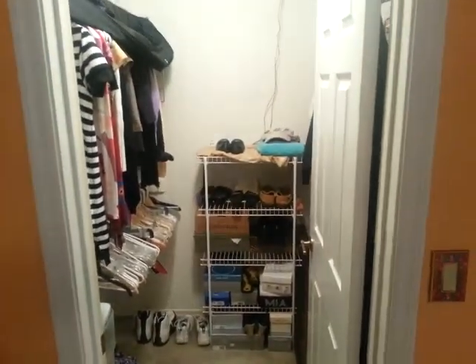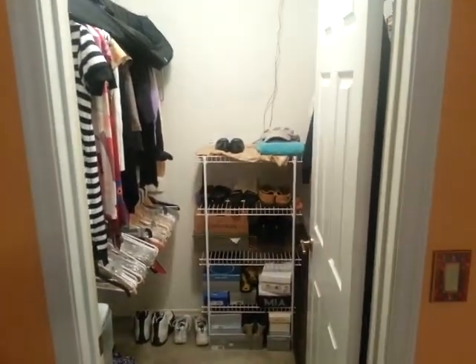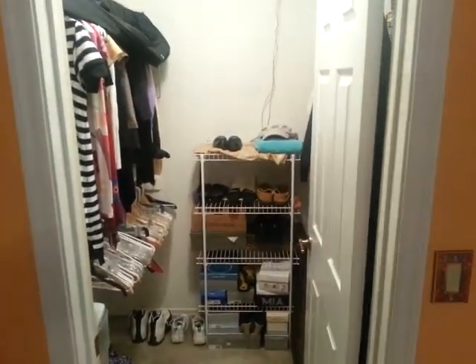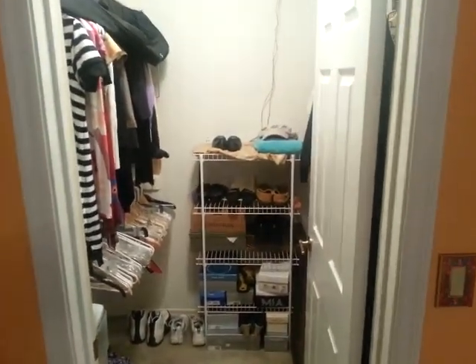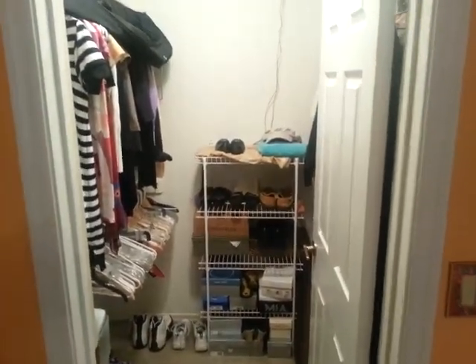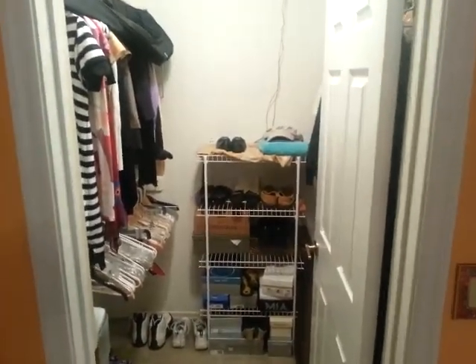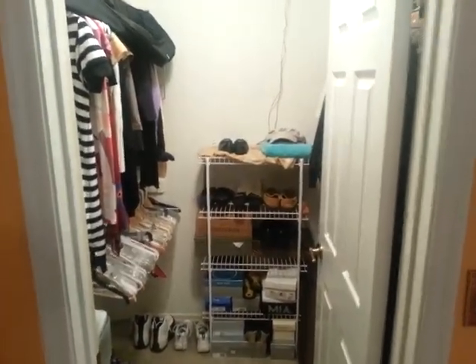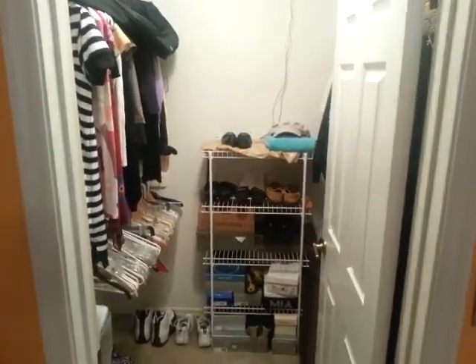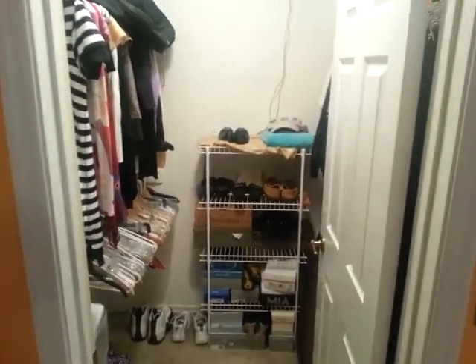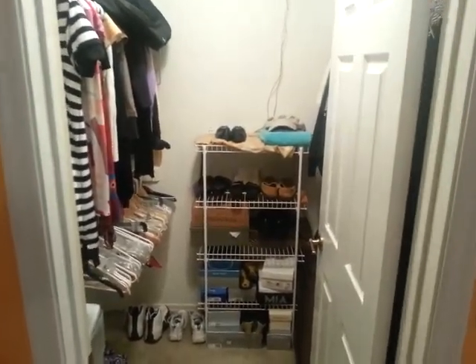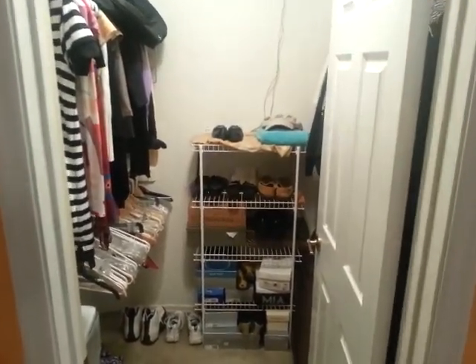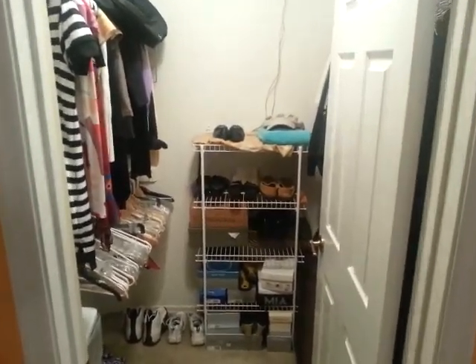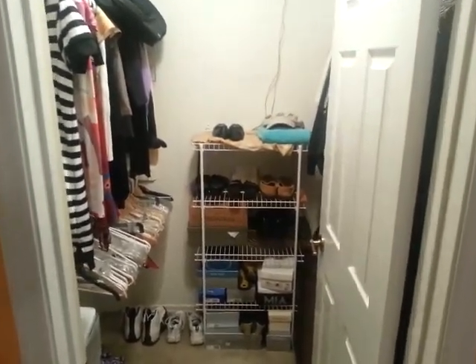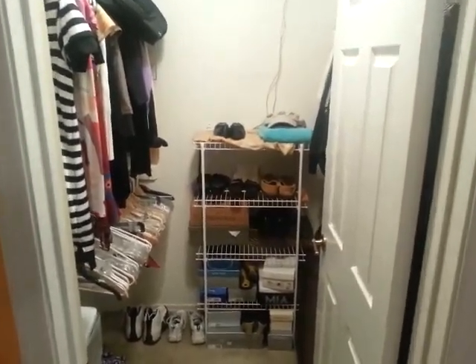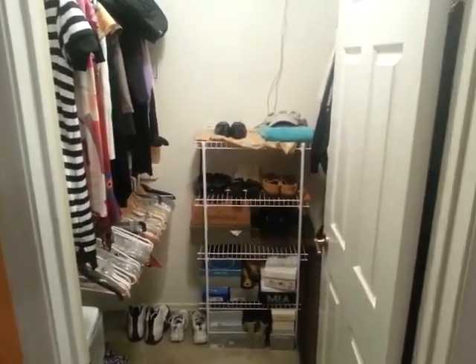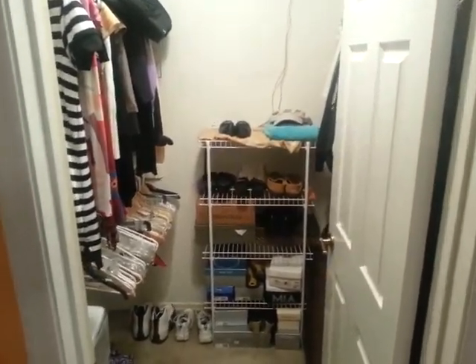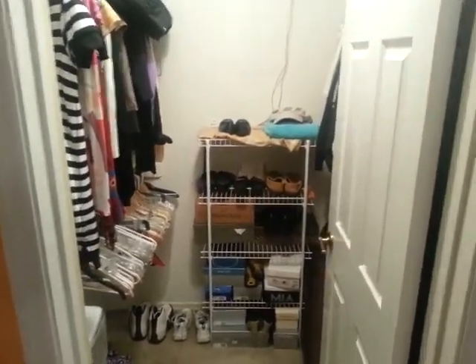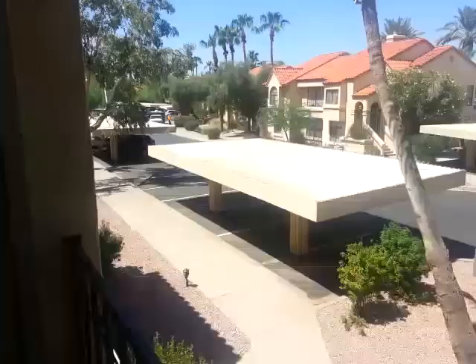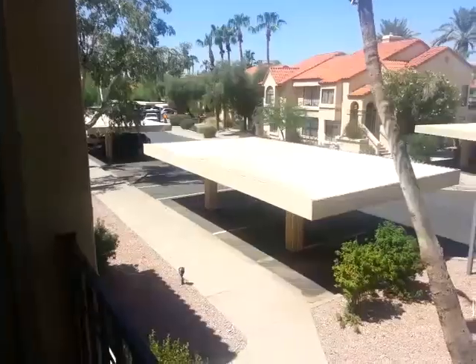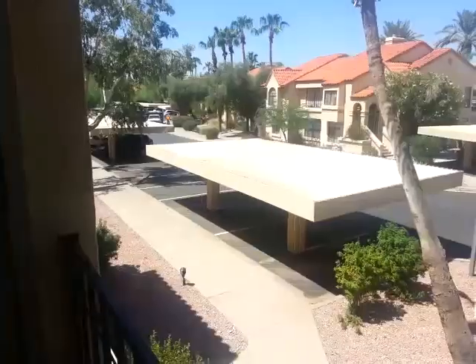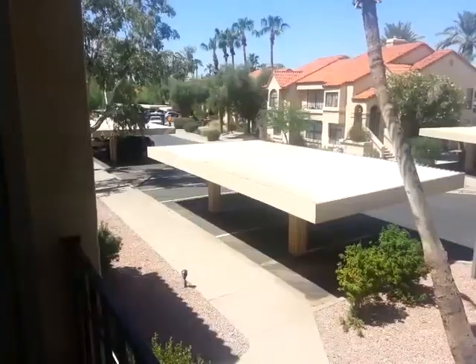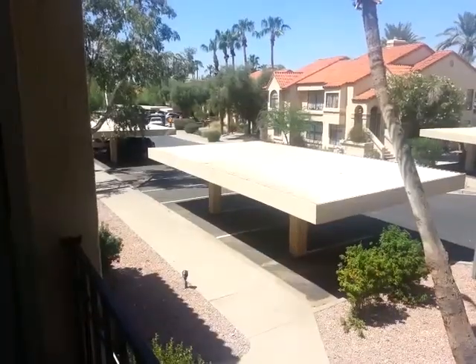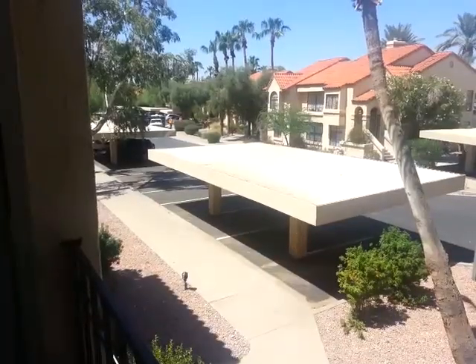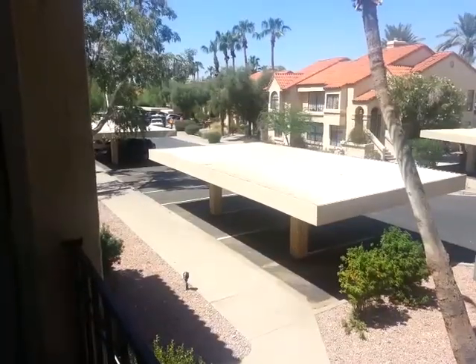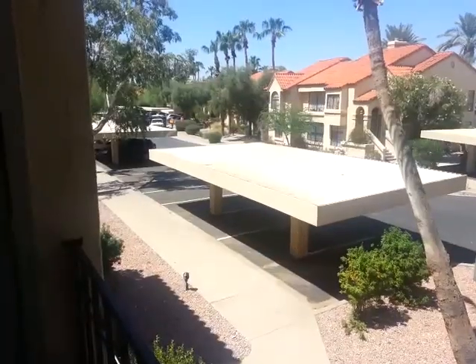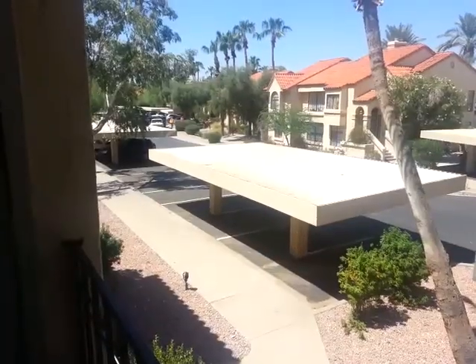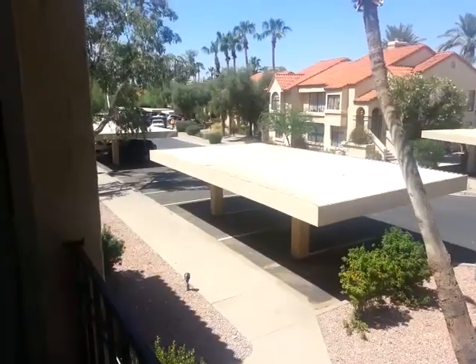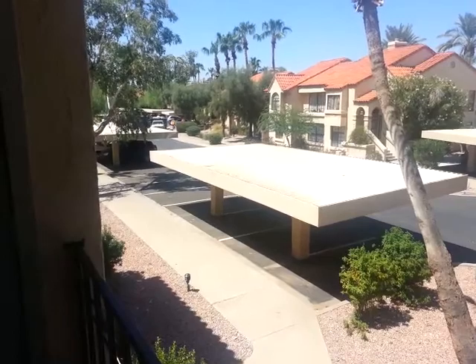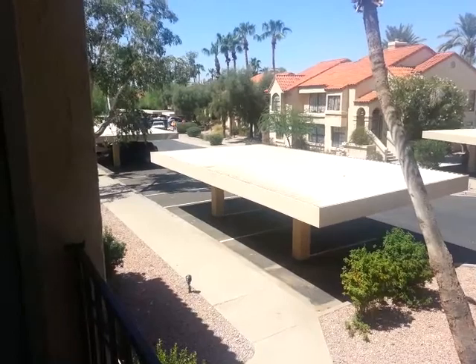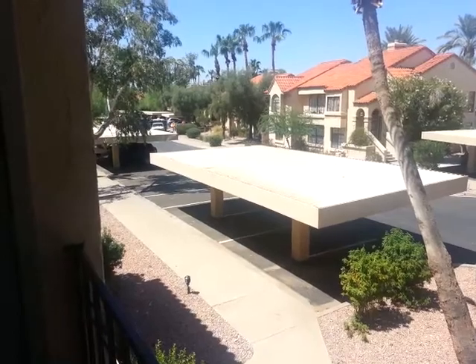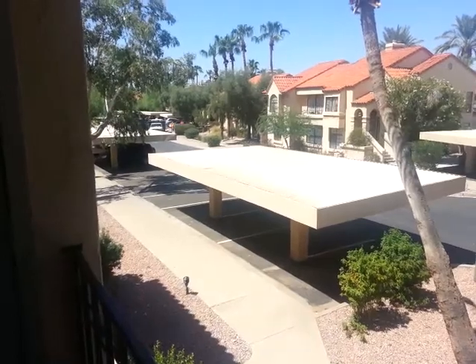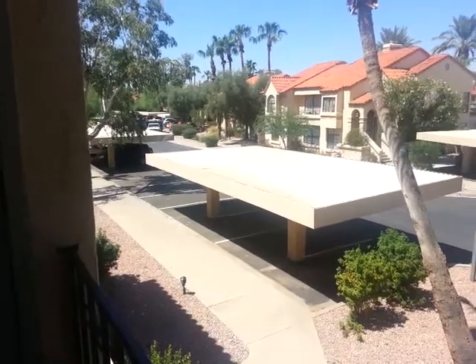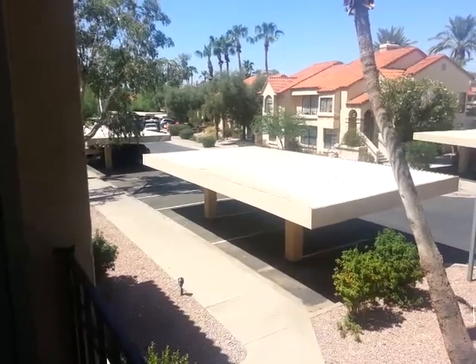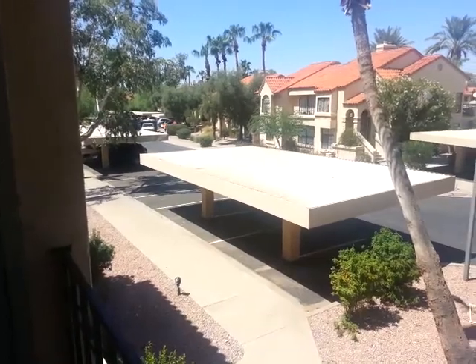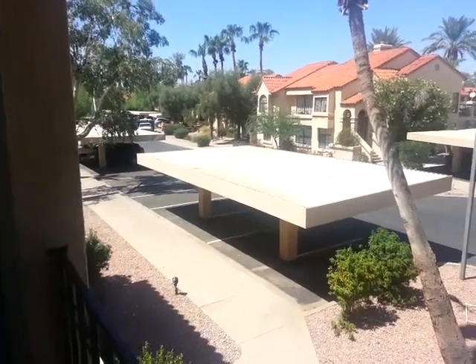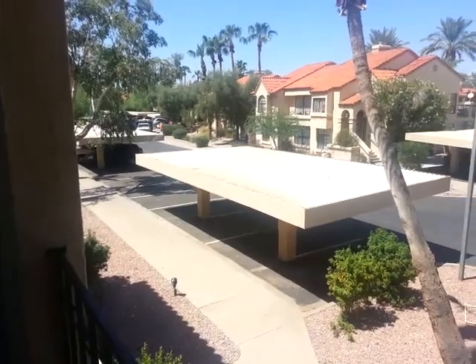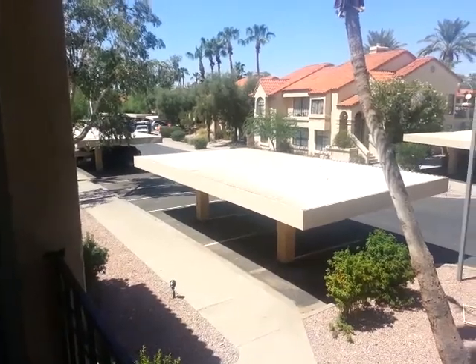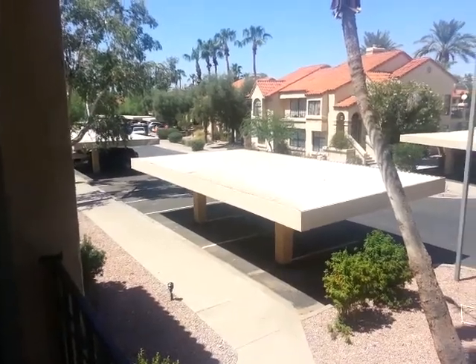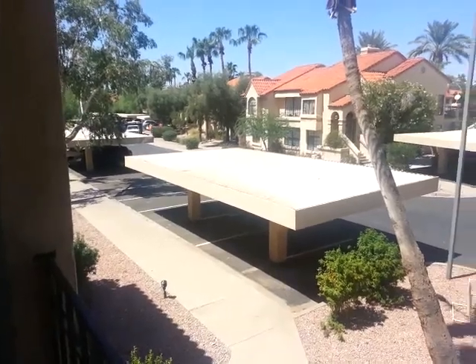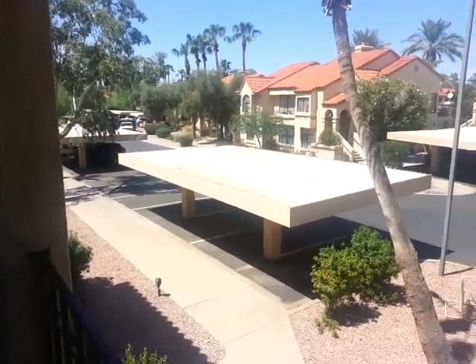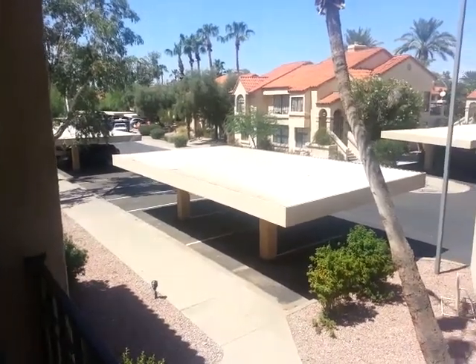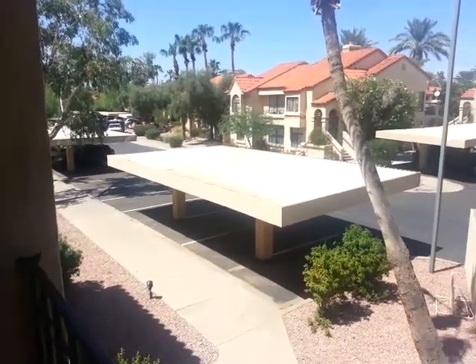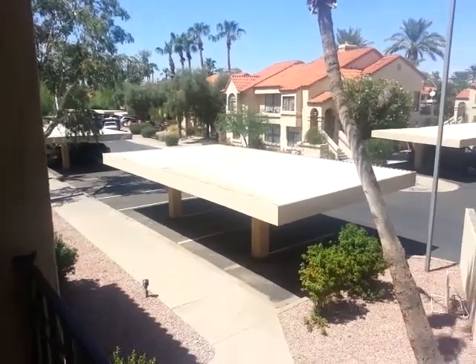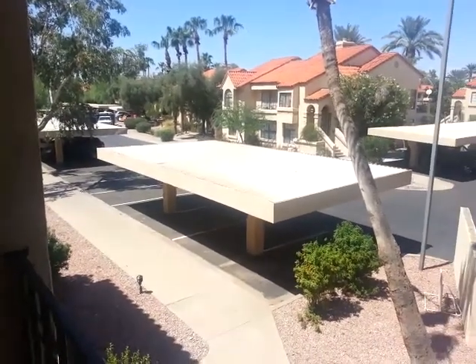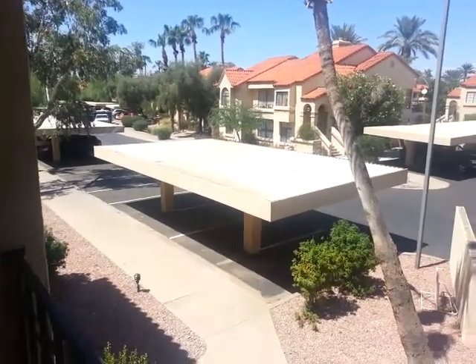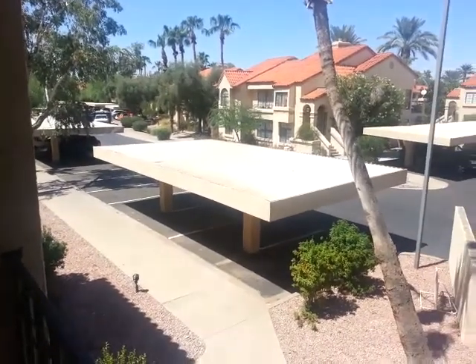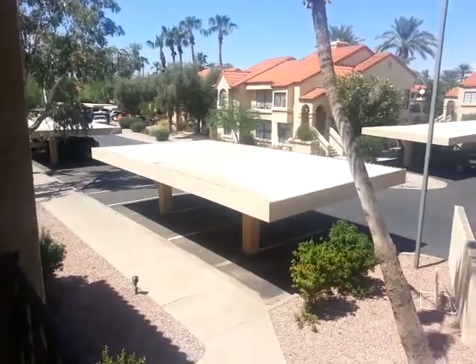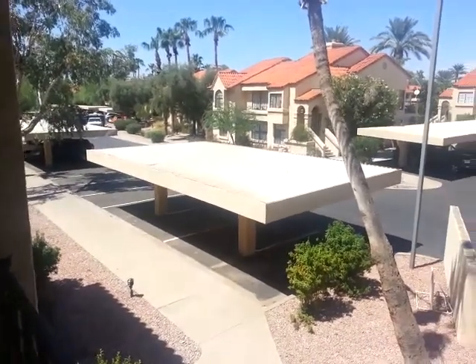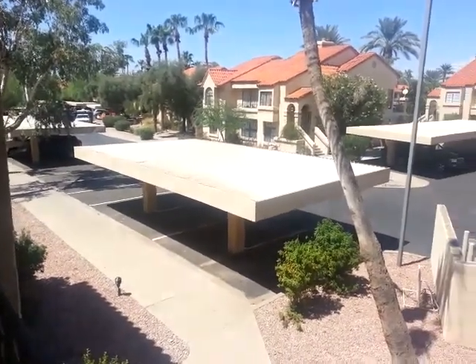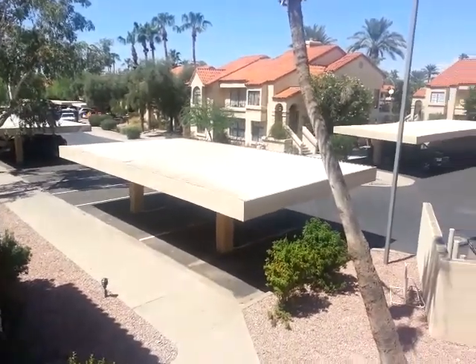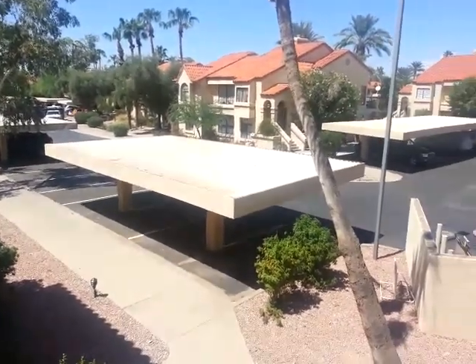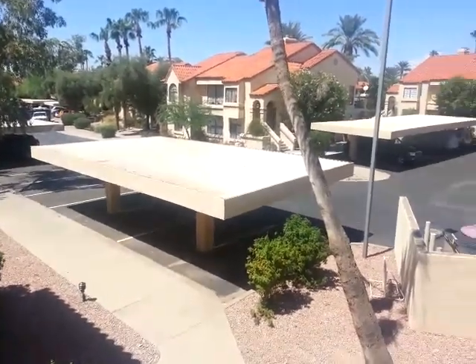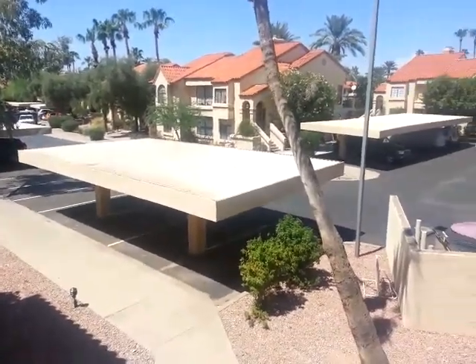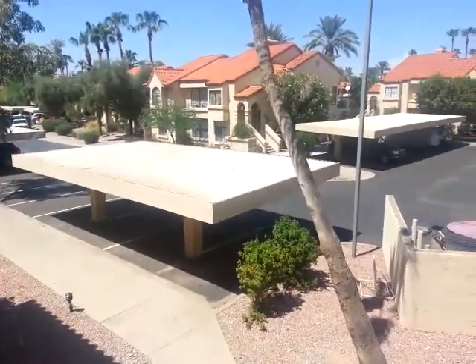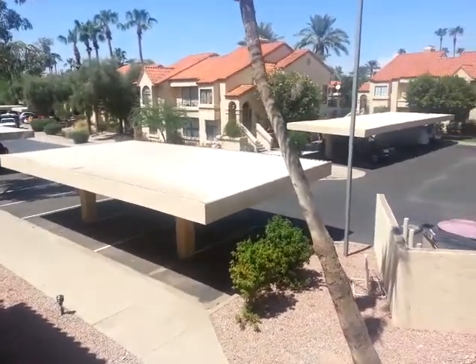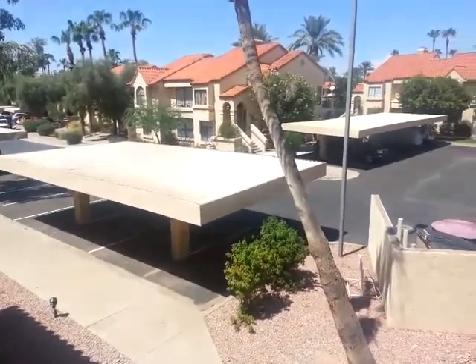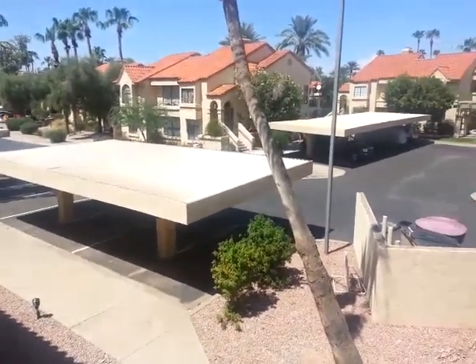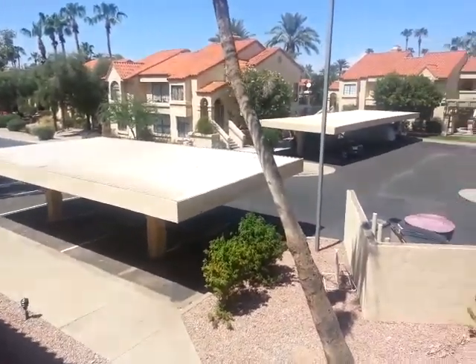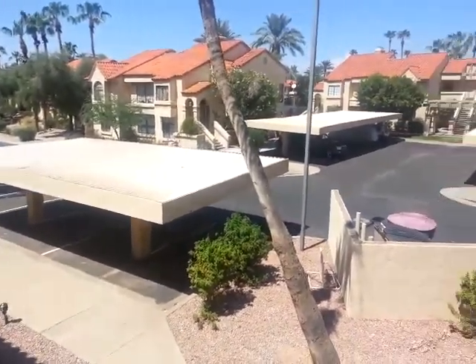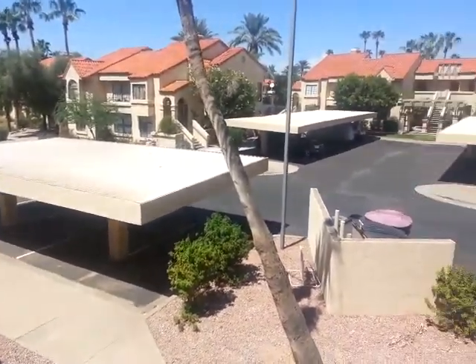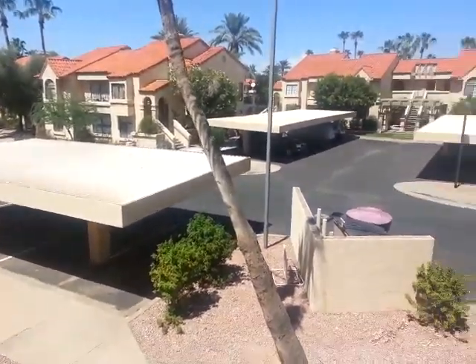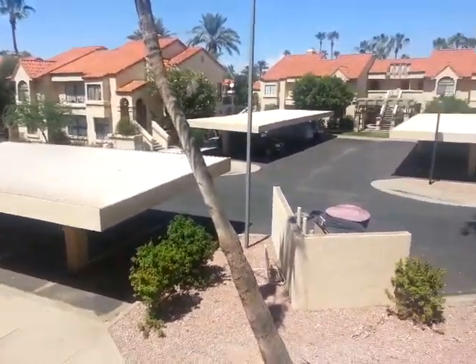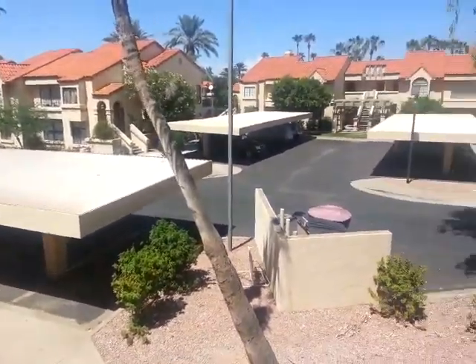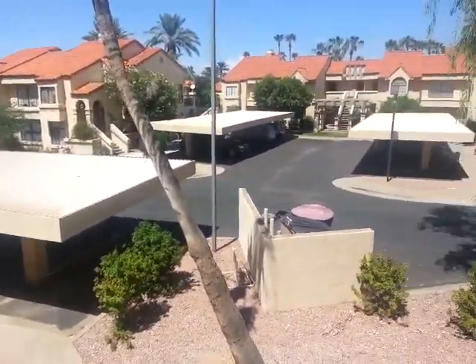Closet. View from the balcony — parking lot view of course.